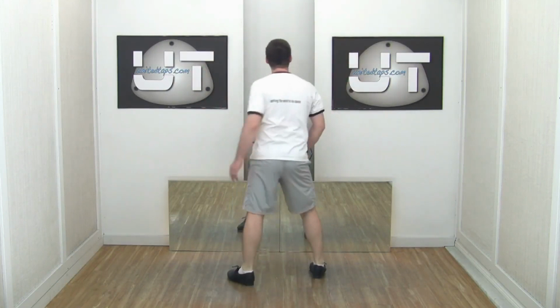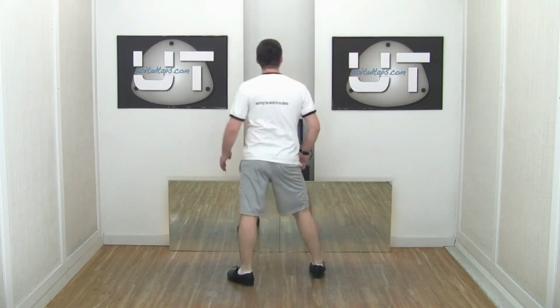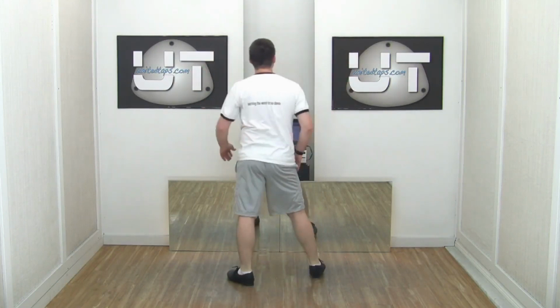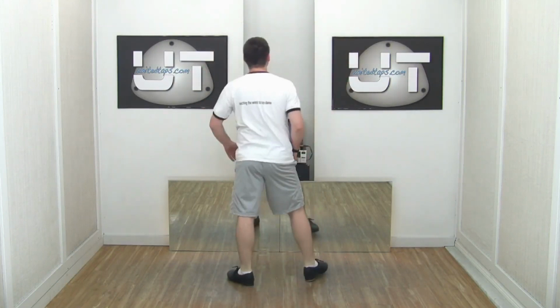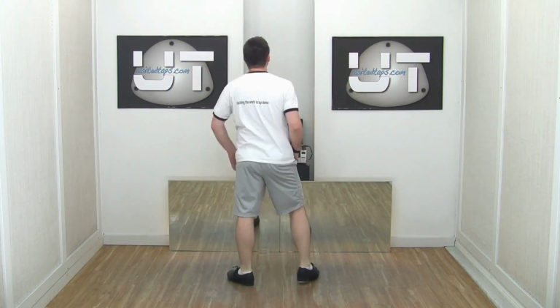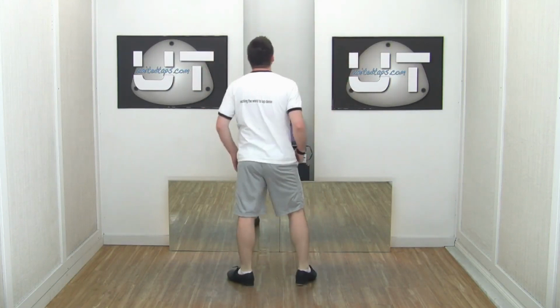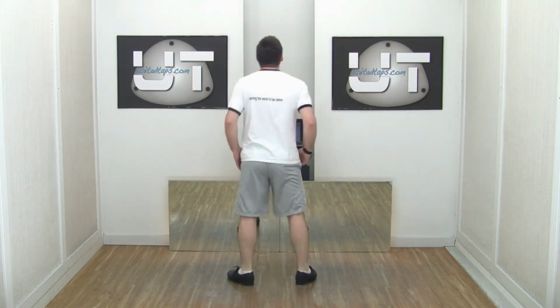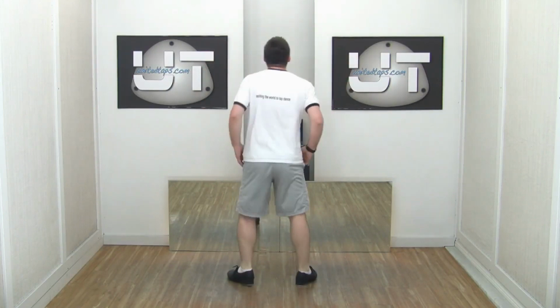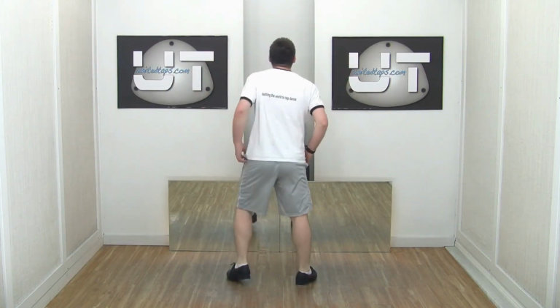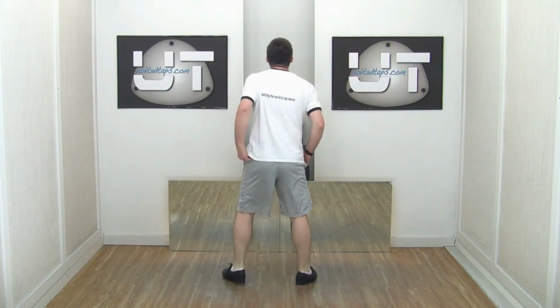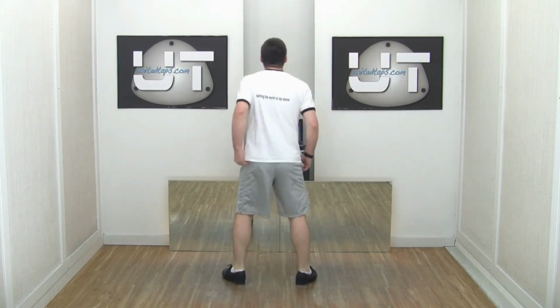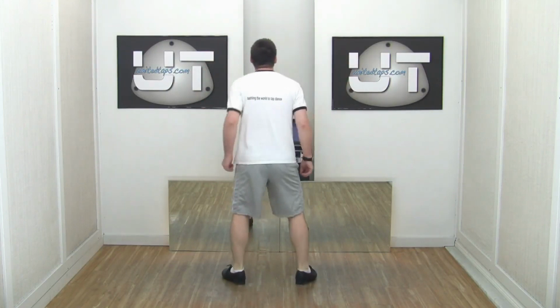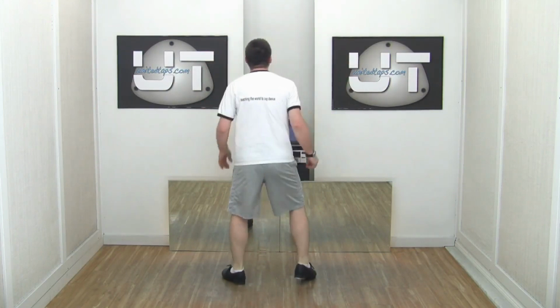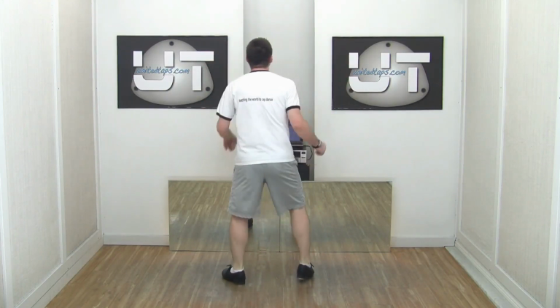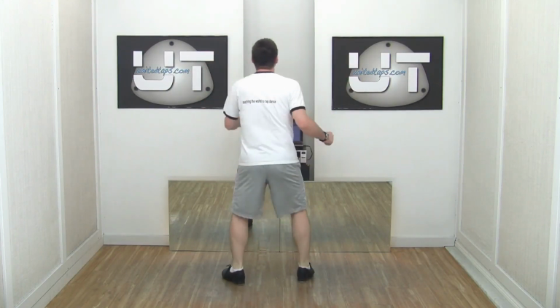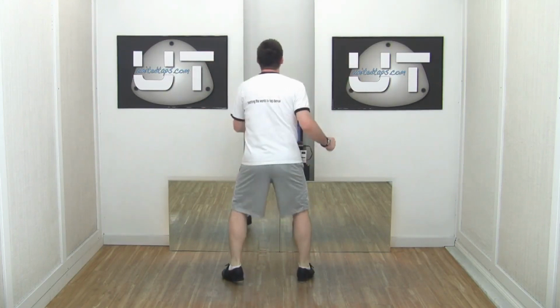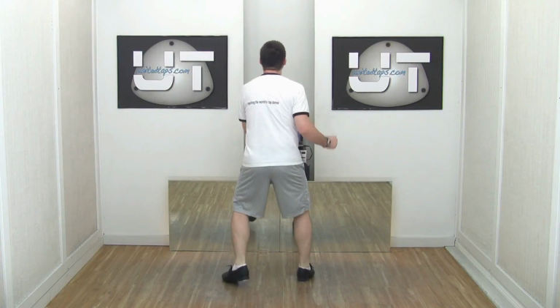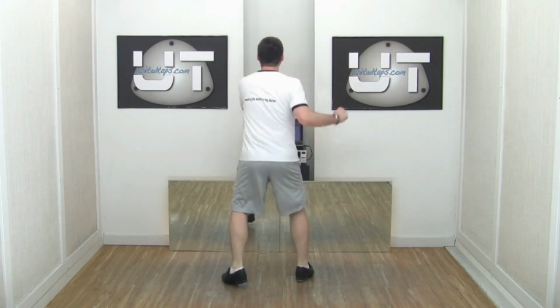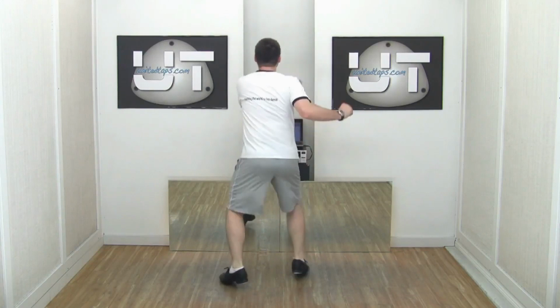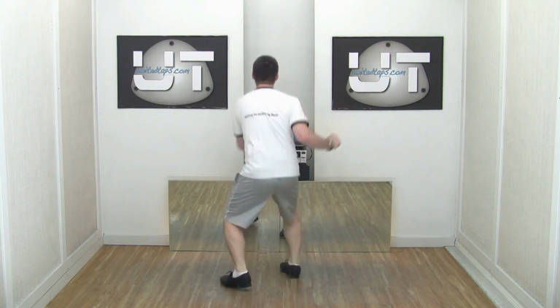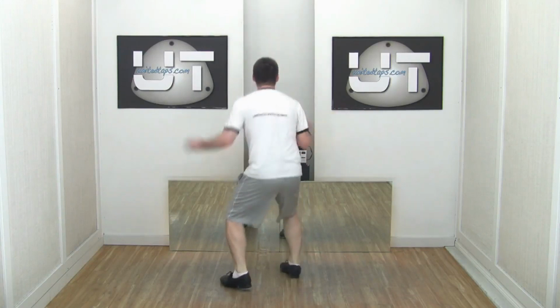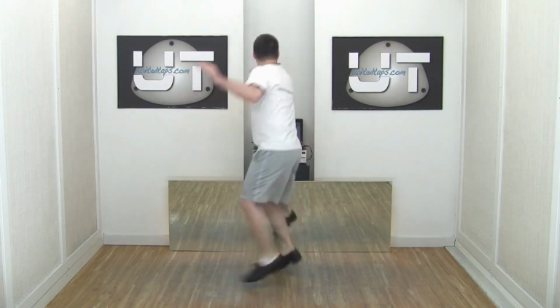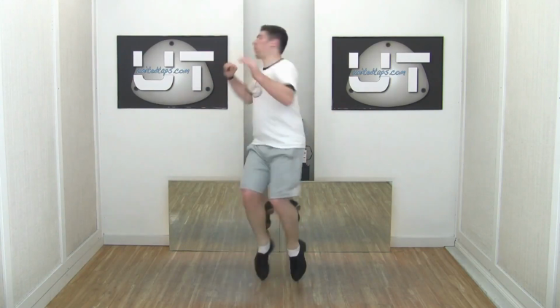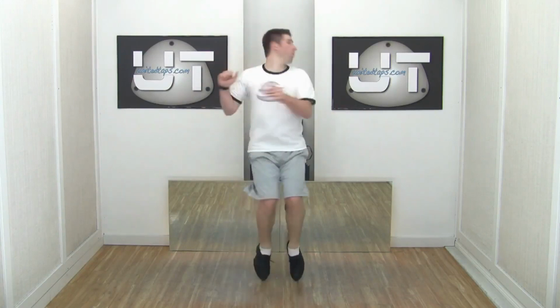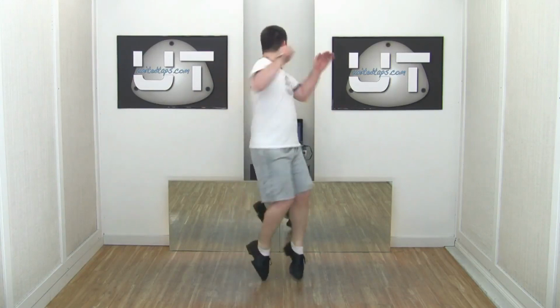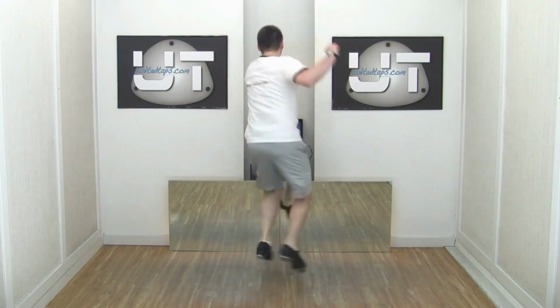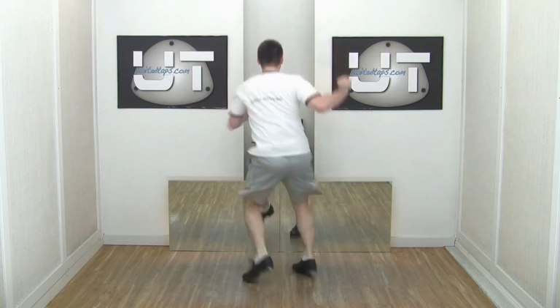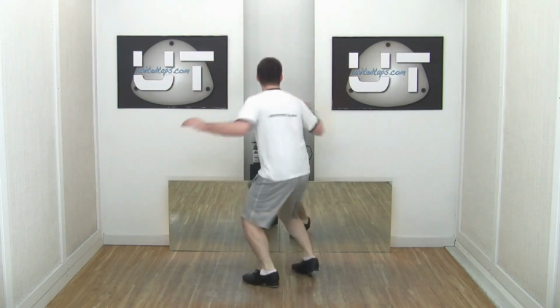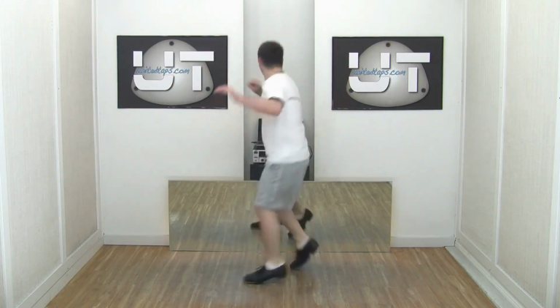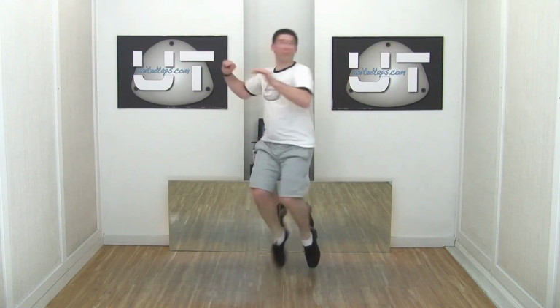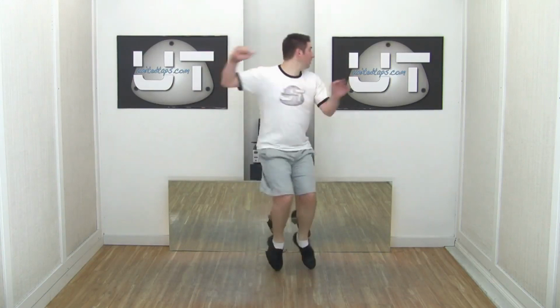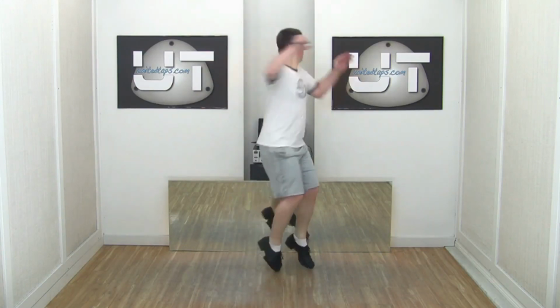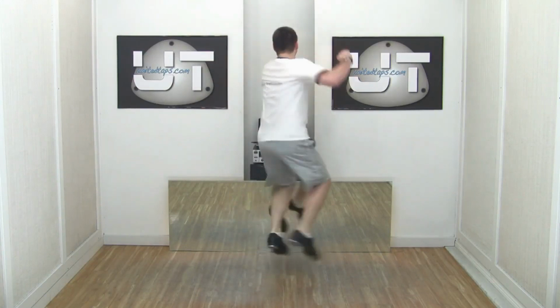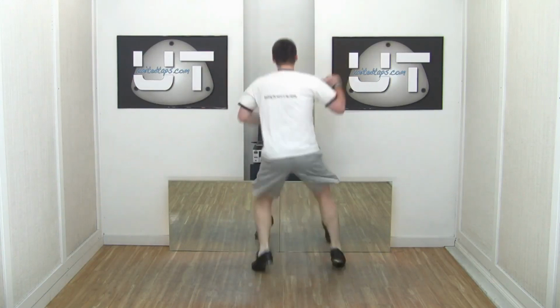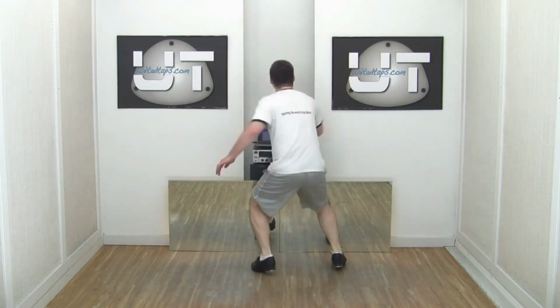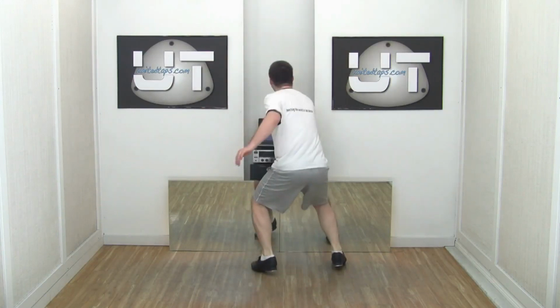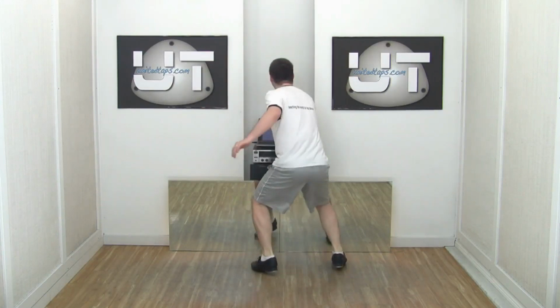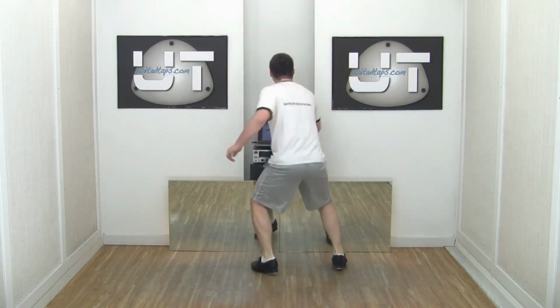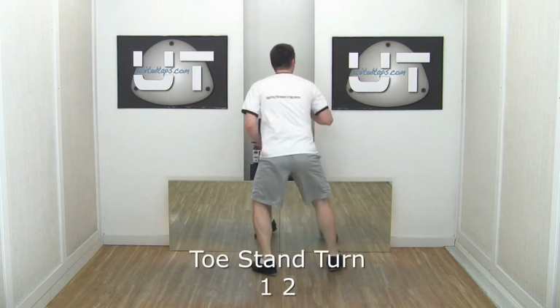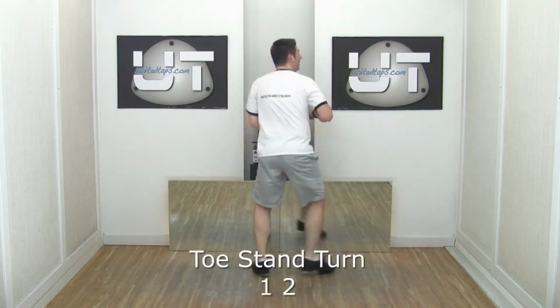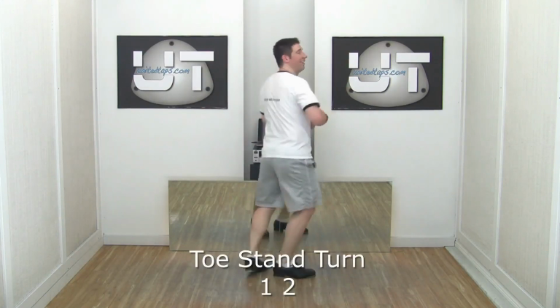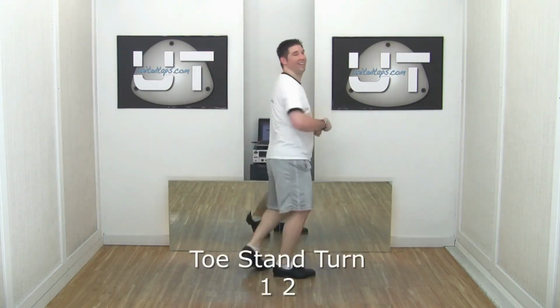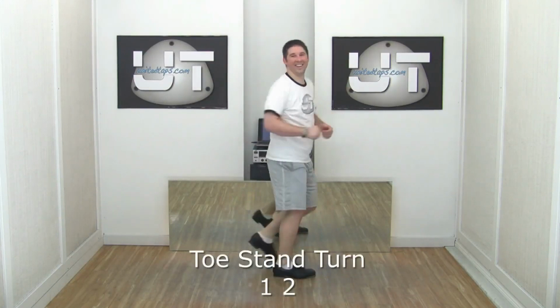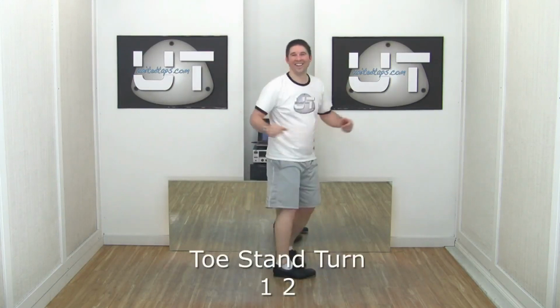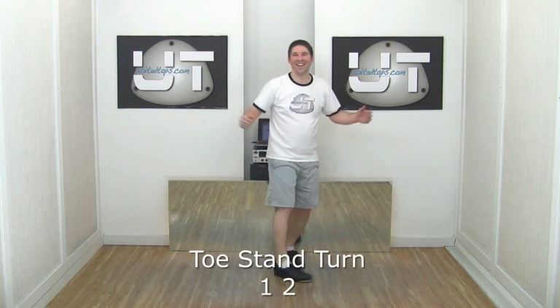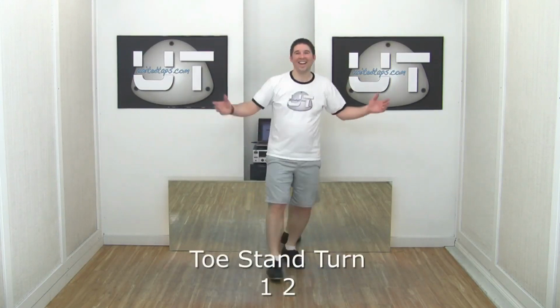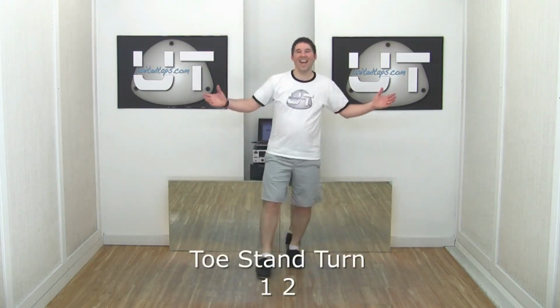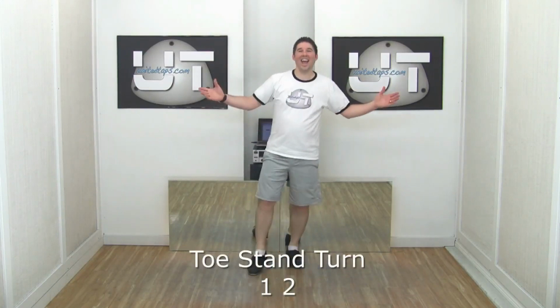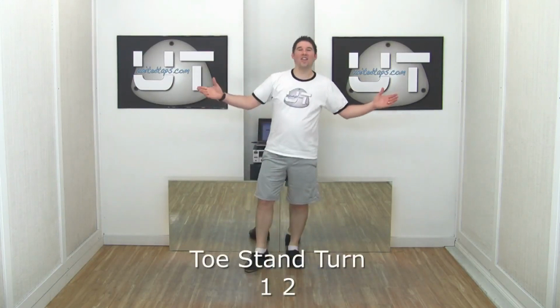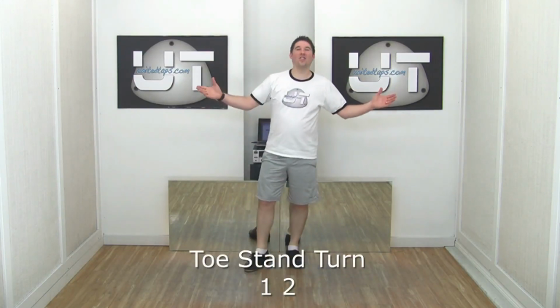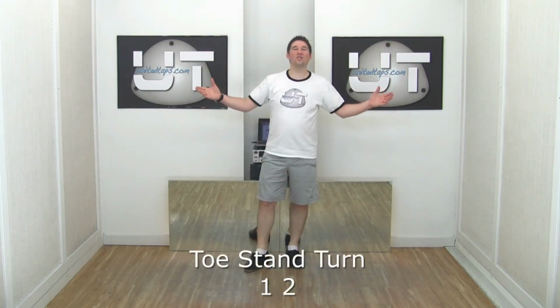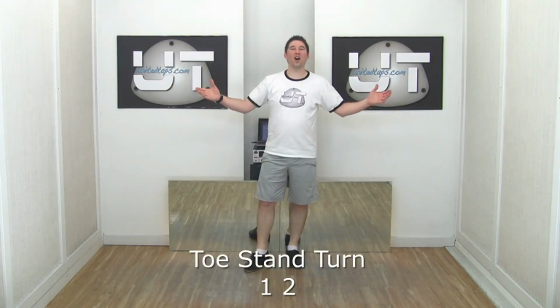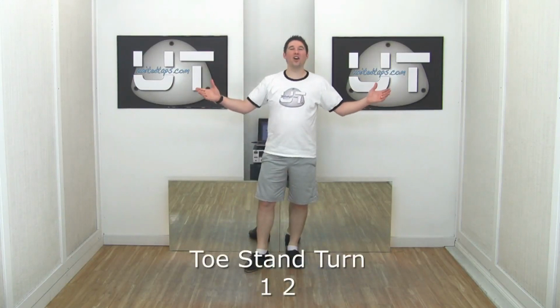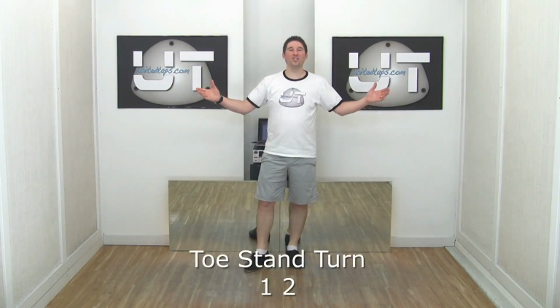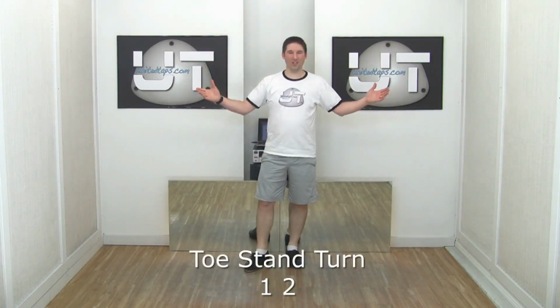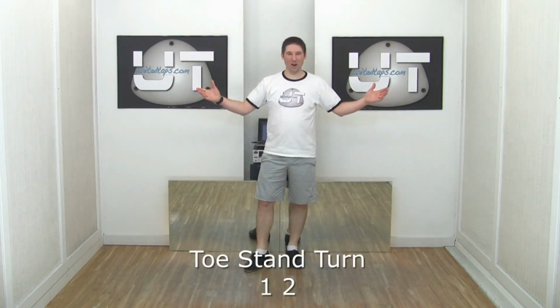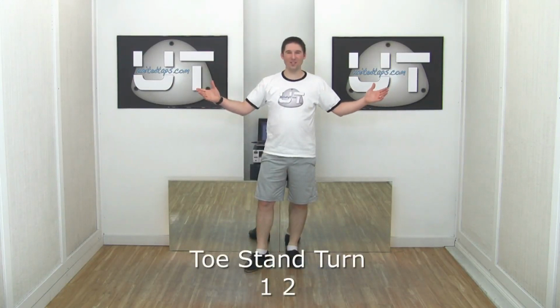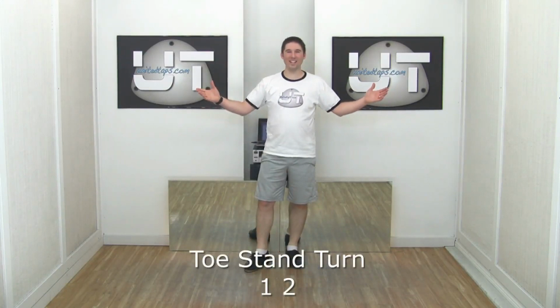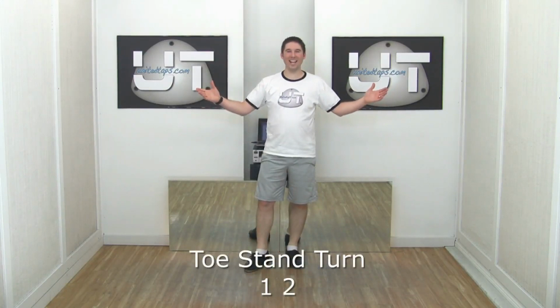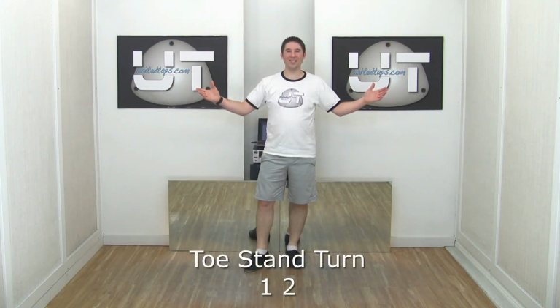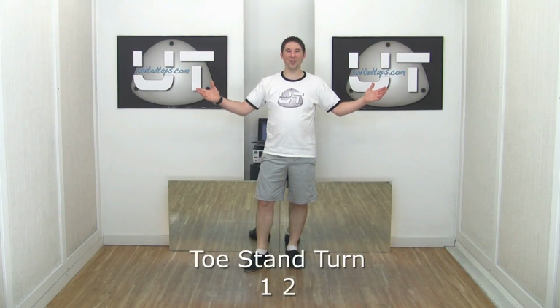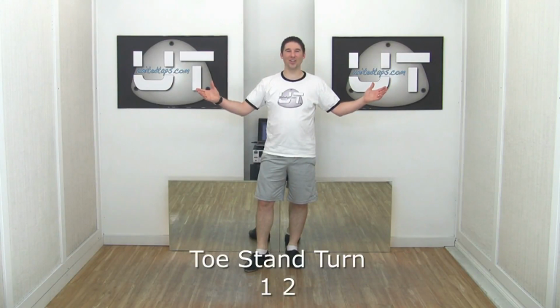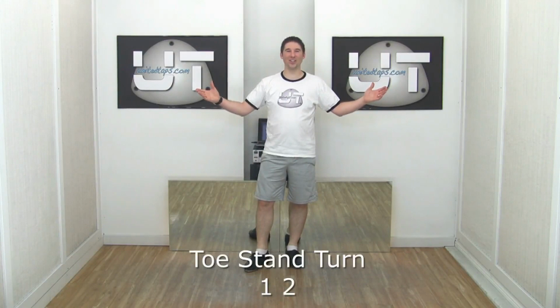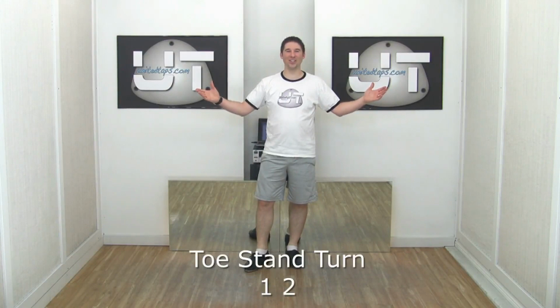And faster. Five, six, seven, and one, two, three, four. And those are toe stand turns.